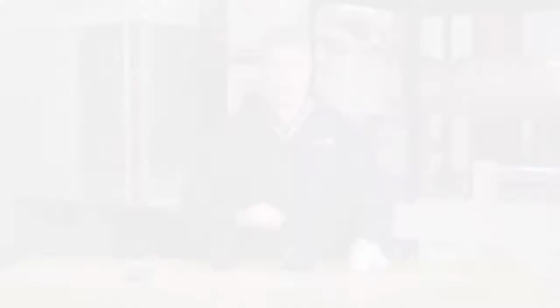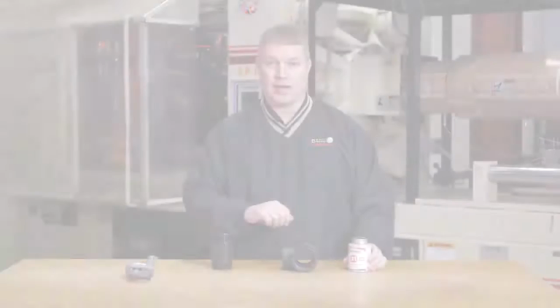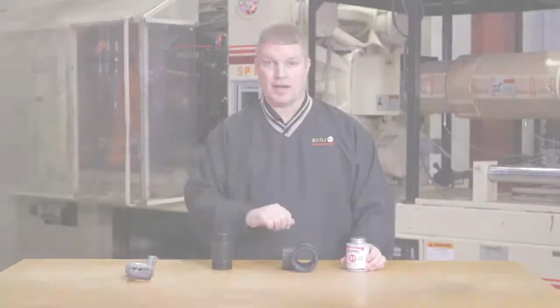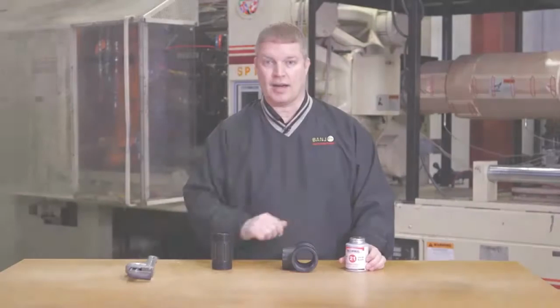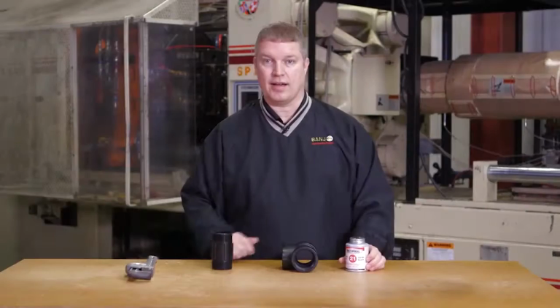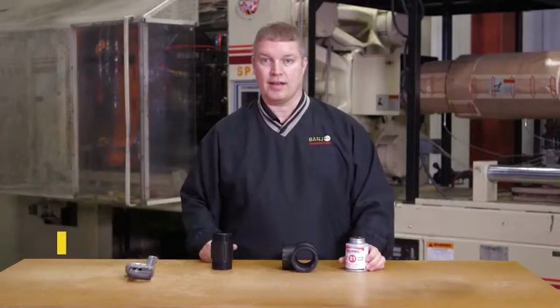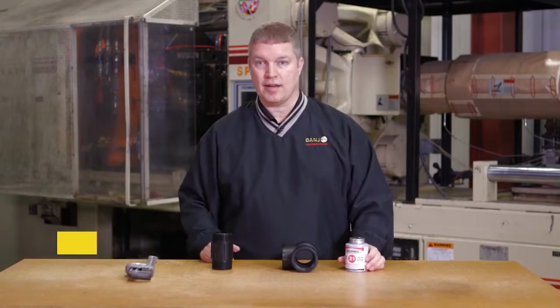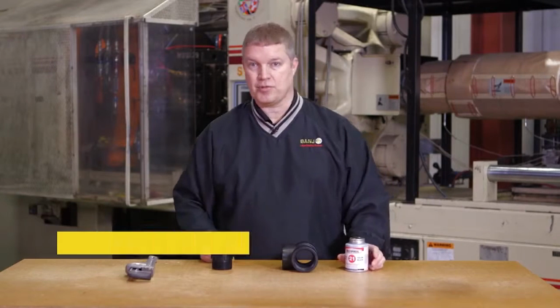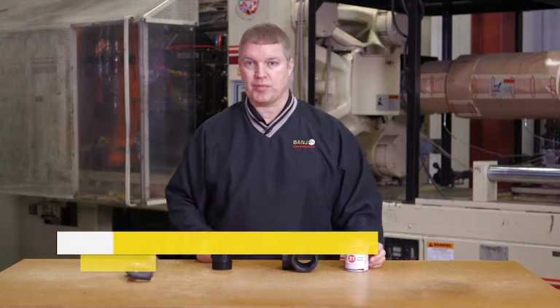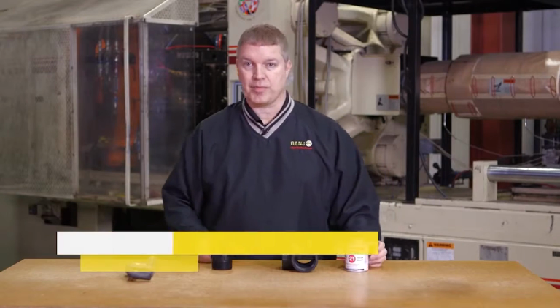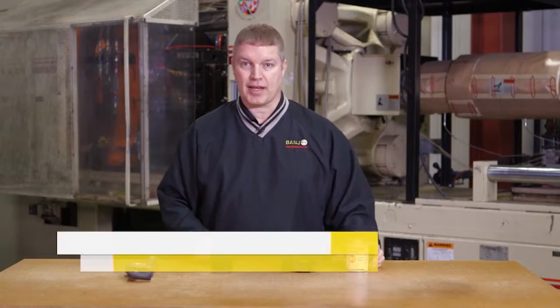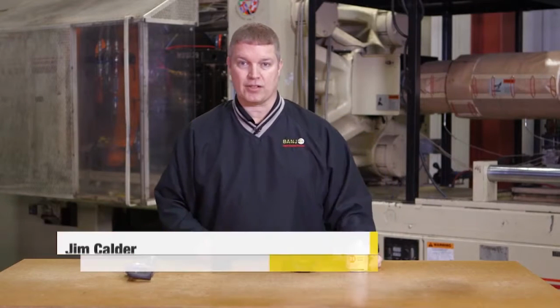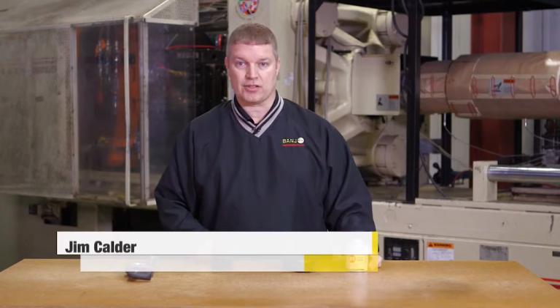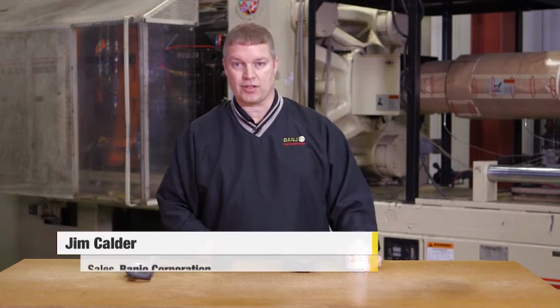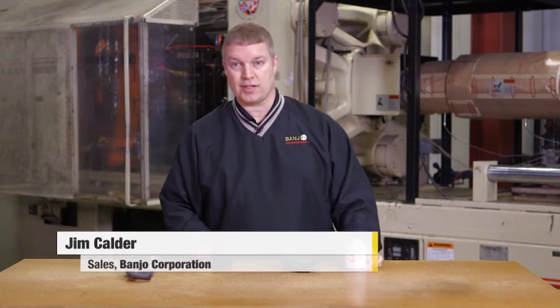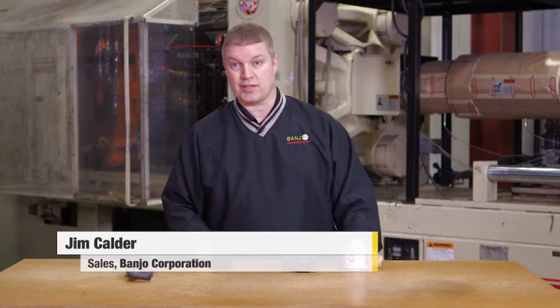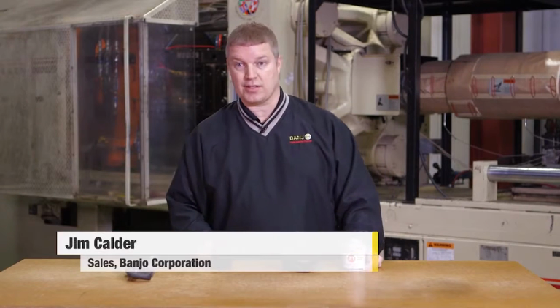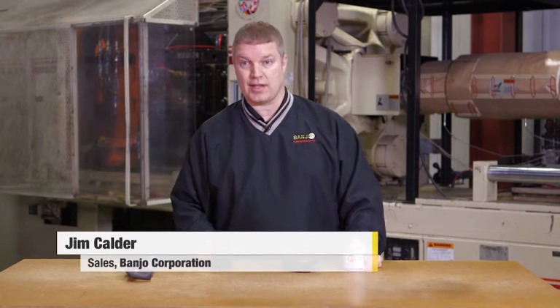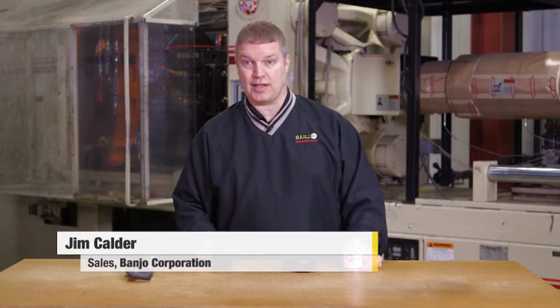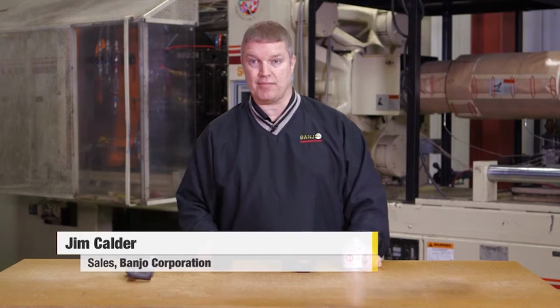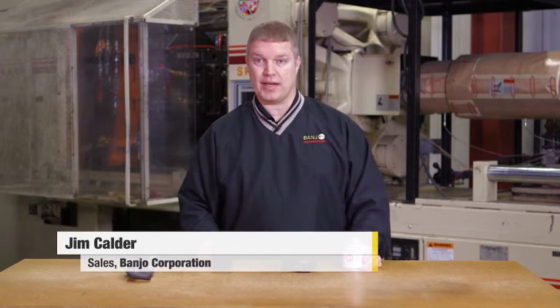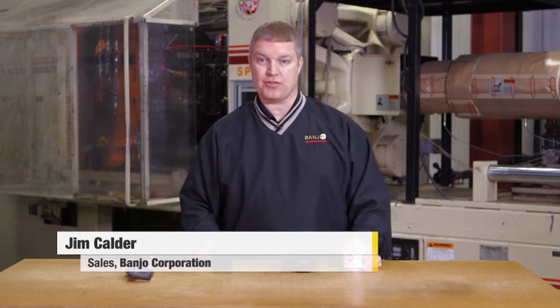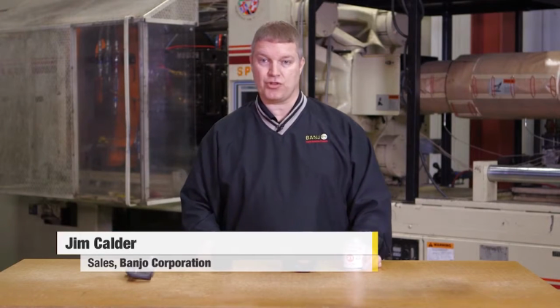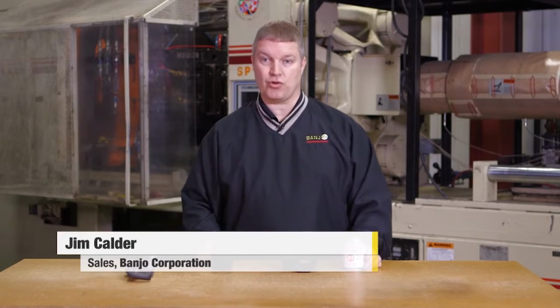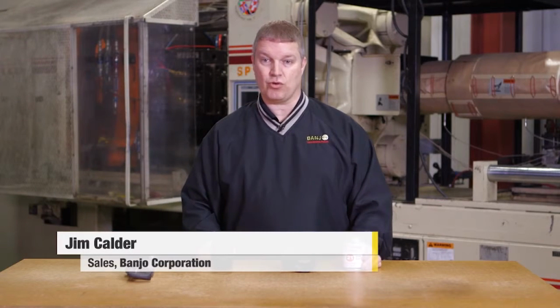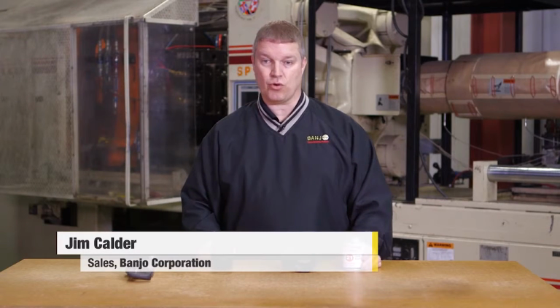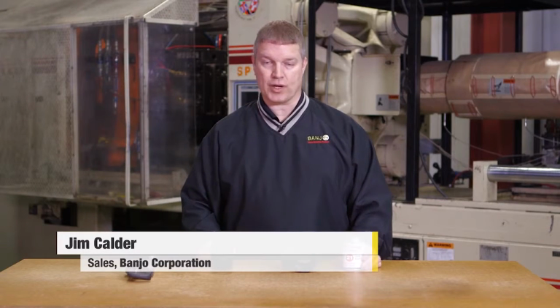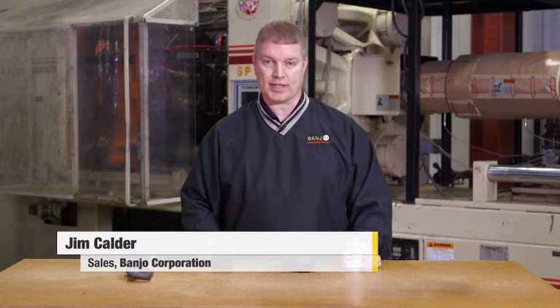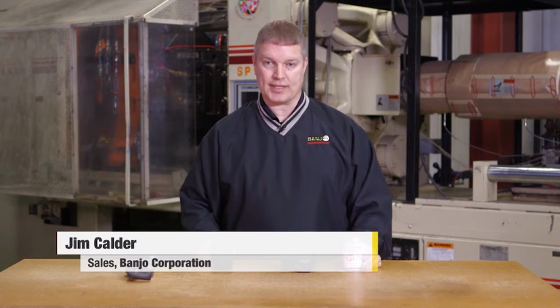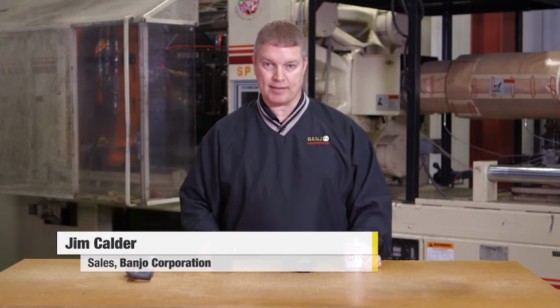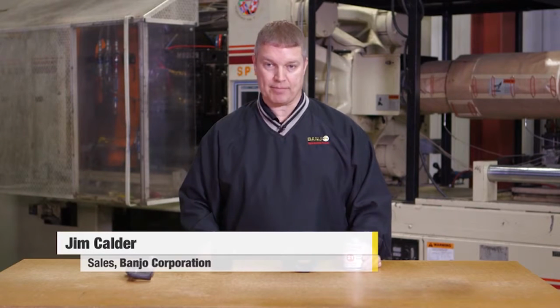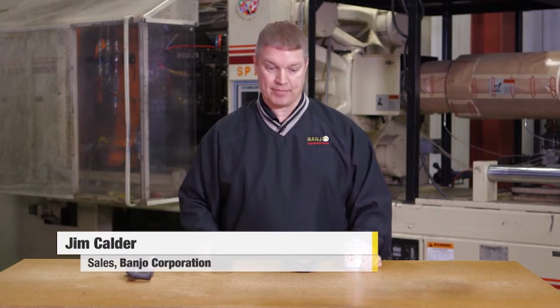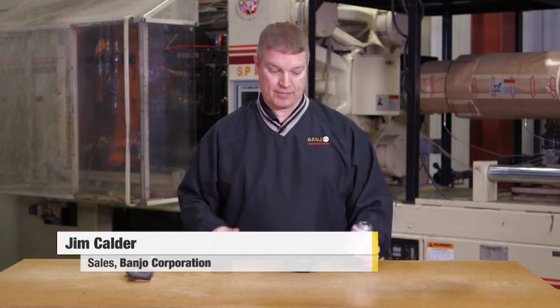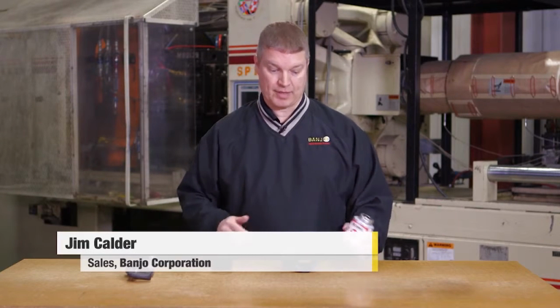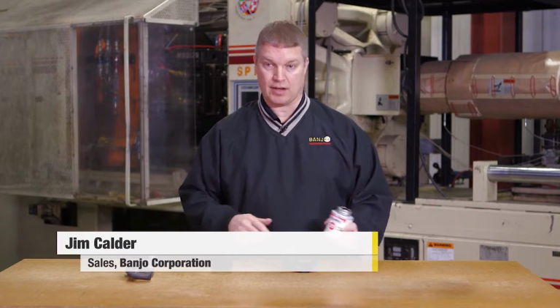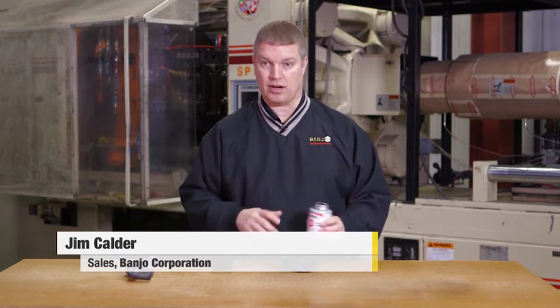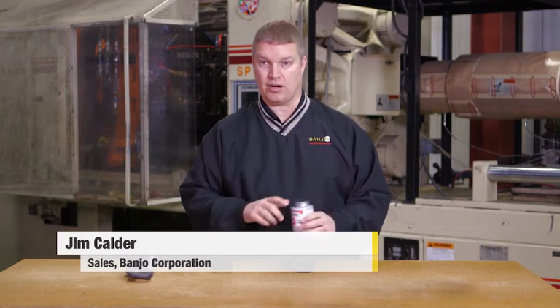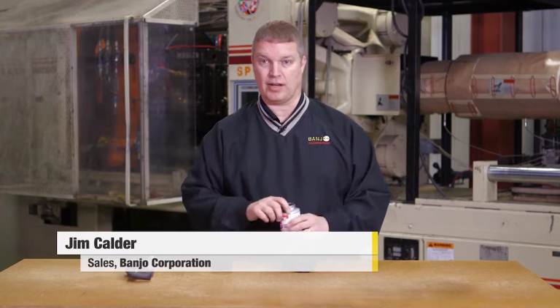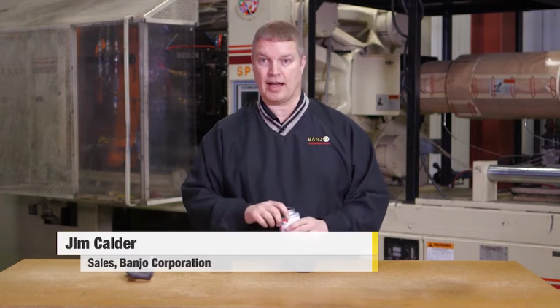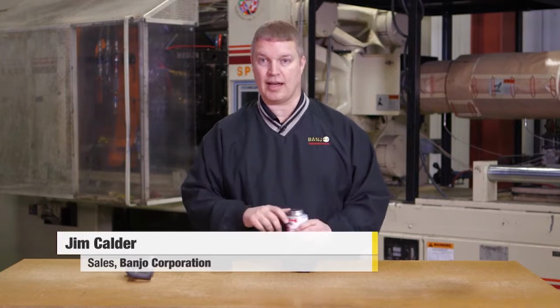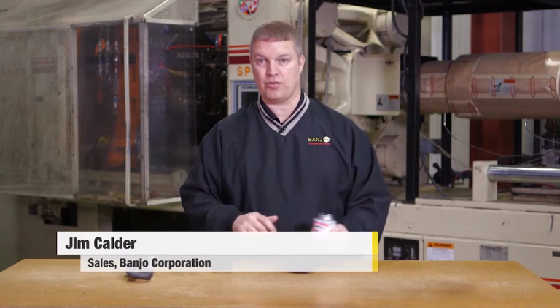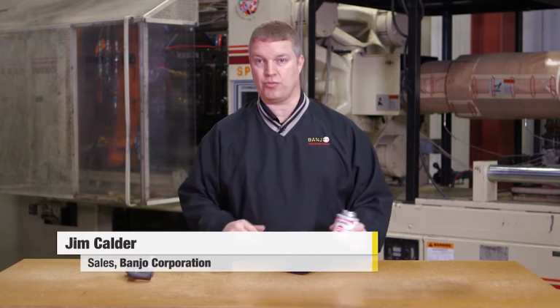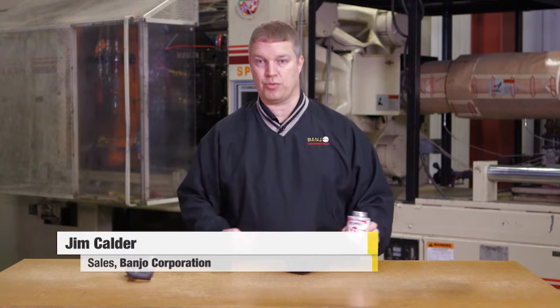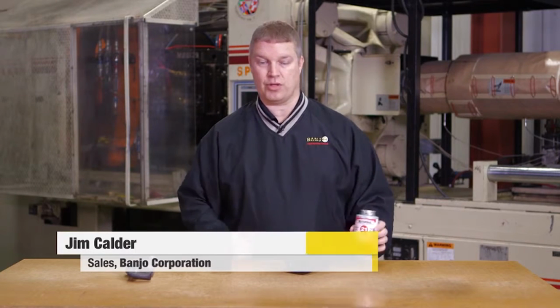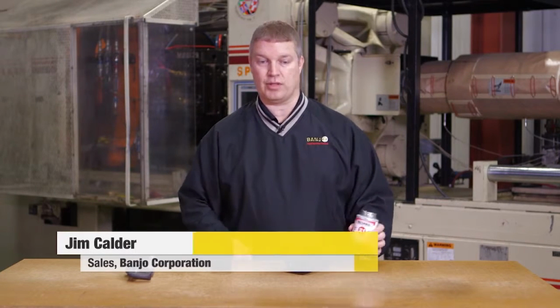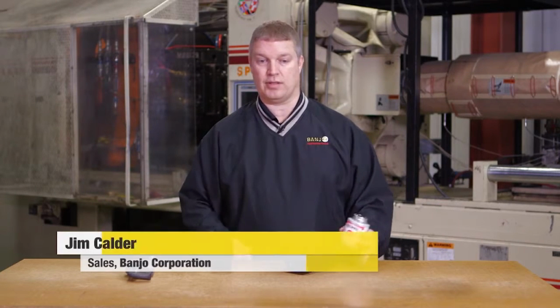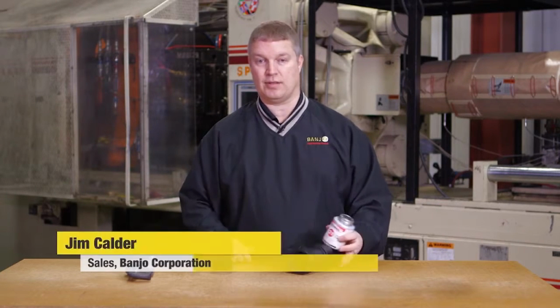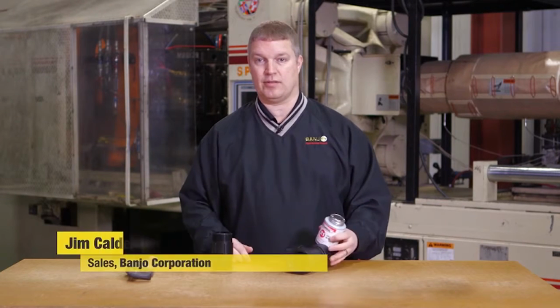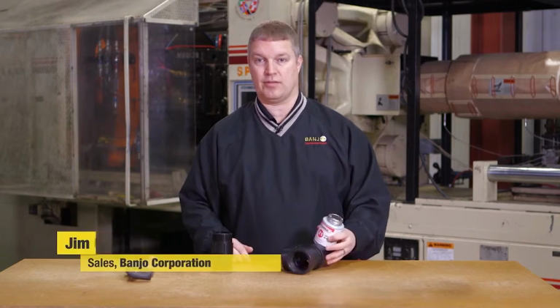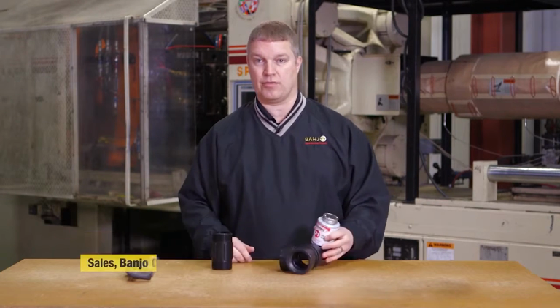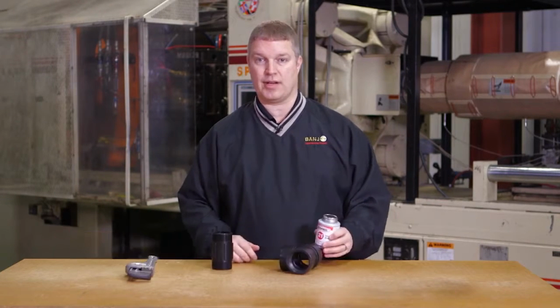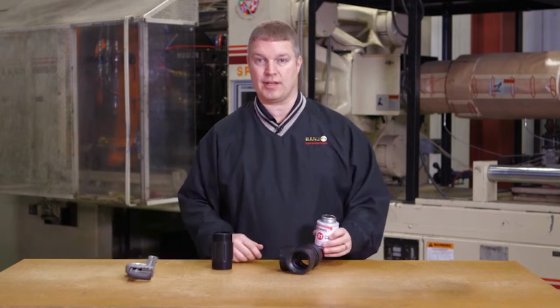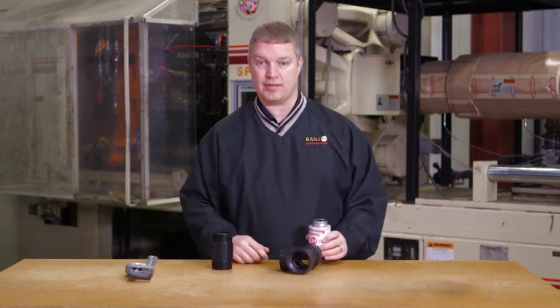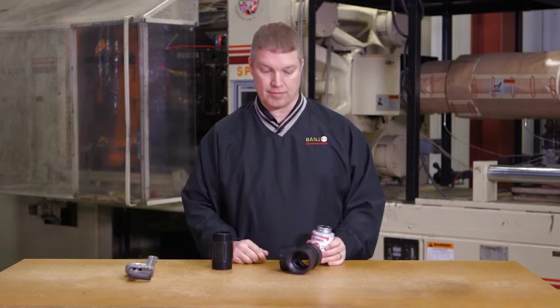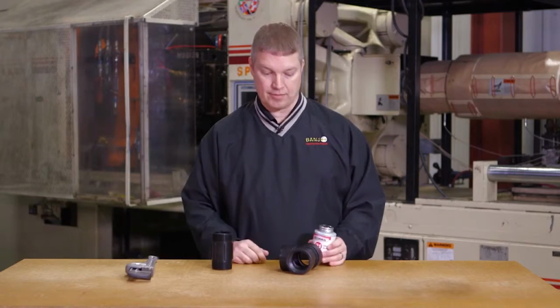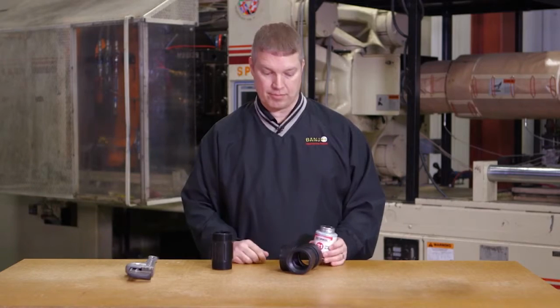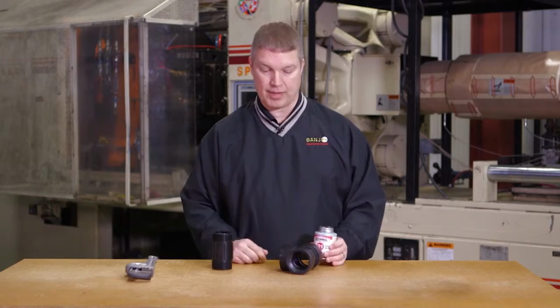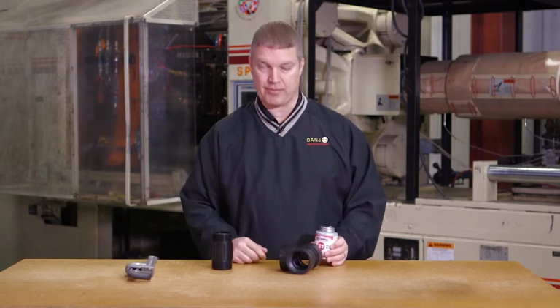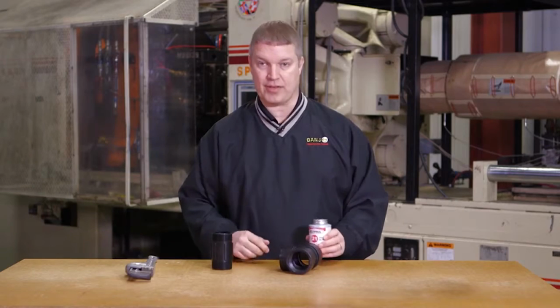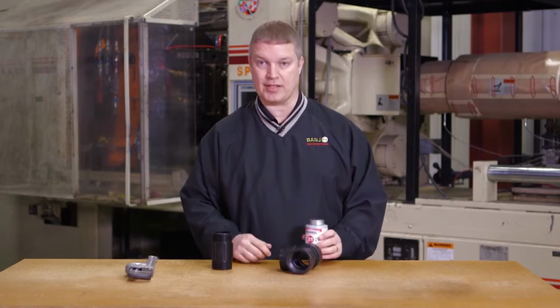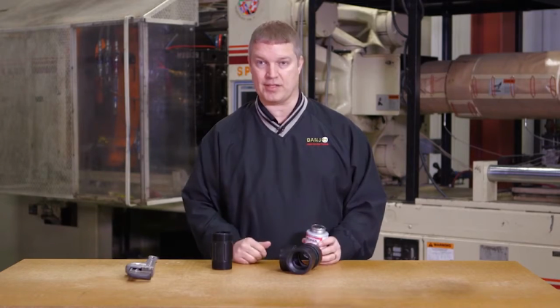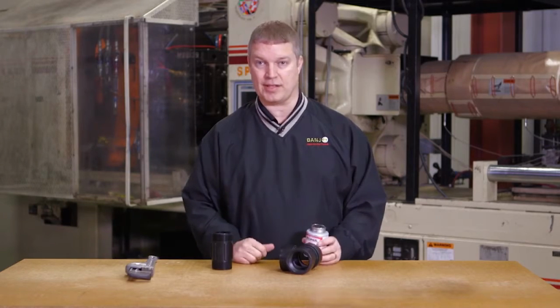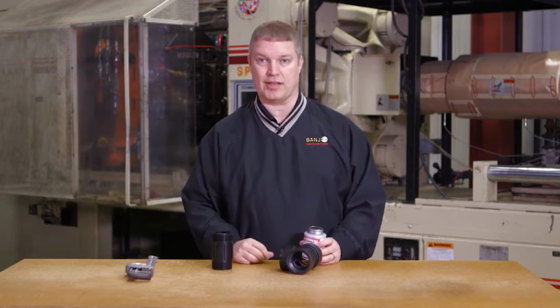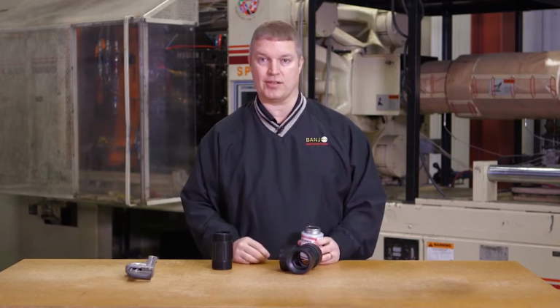Hi, I'm Jim Calder and this is a Banjo quick tip on how to put threaded pipe fittings together.